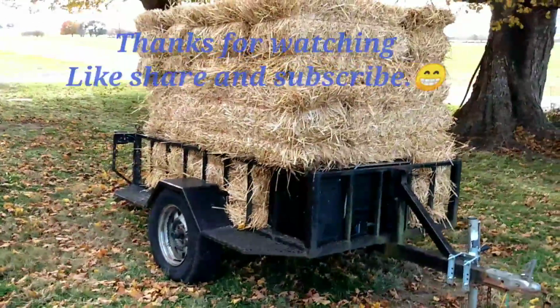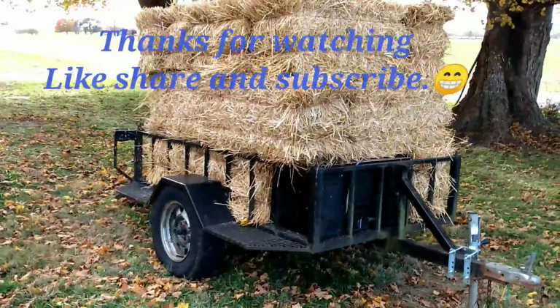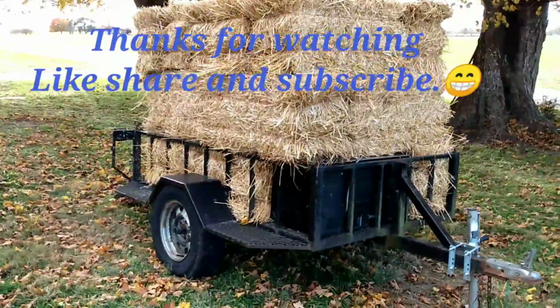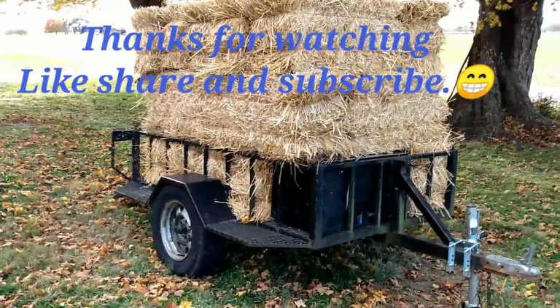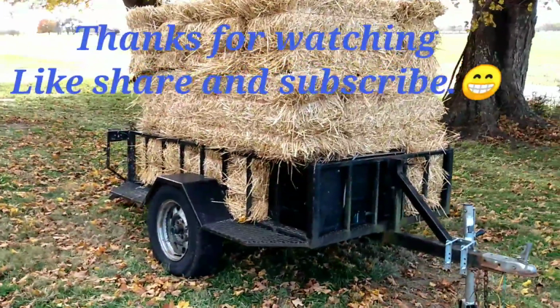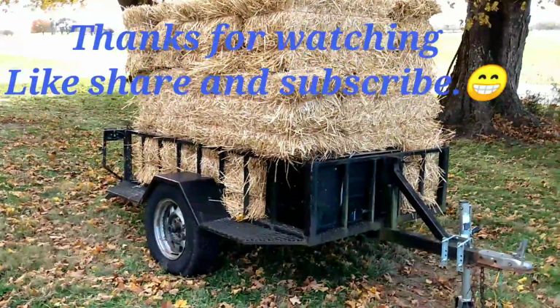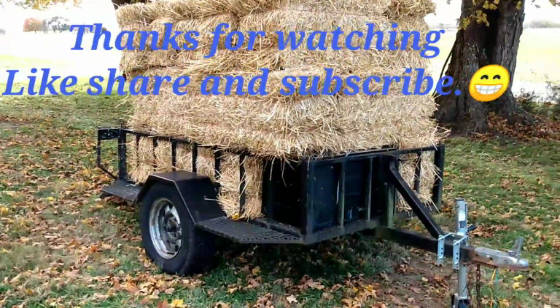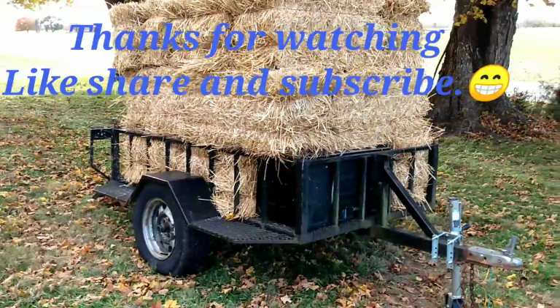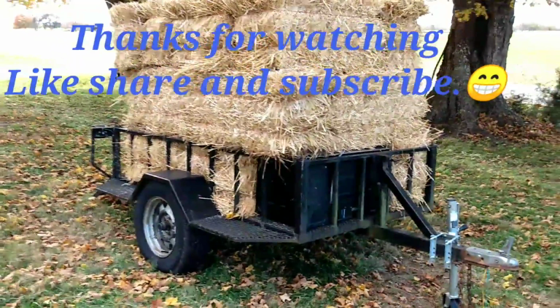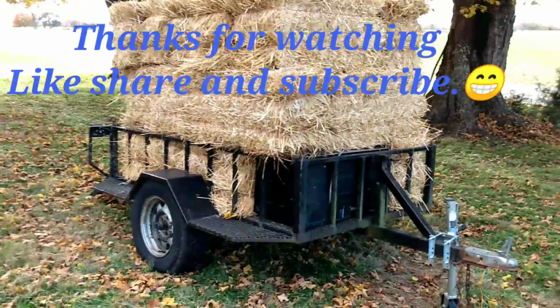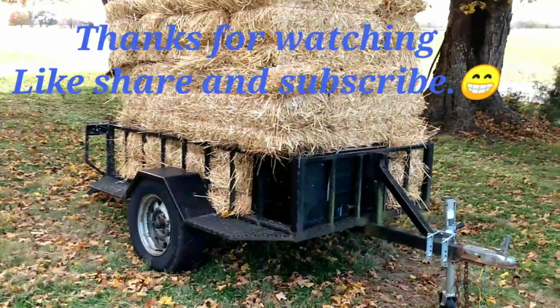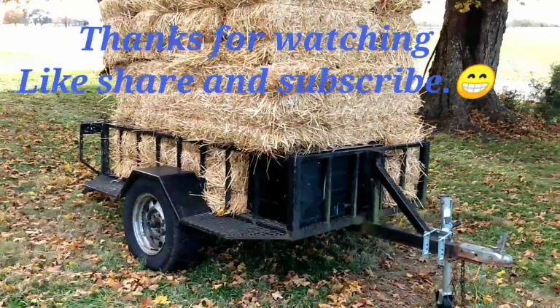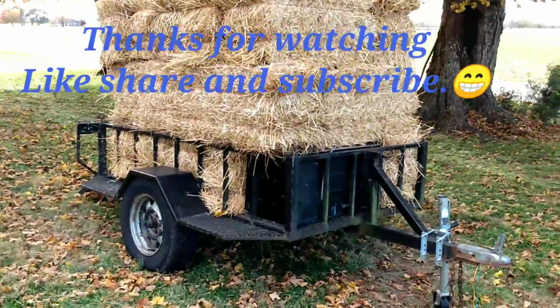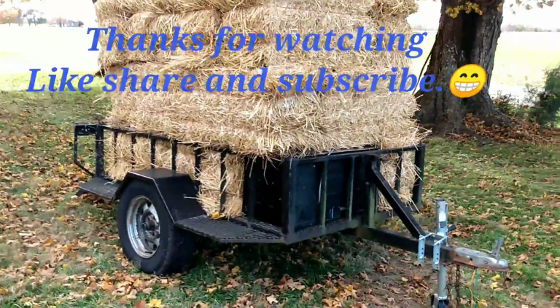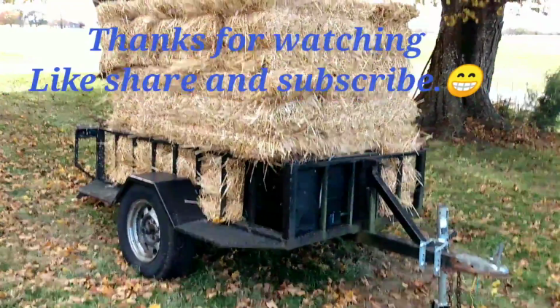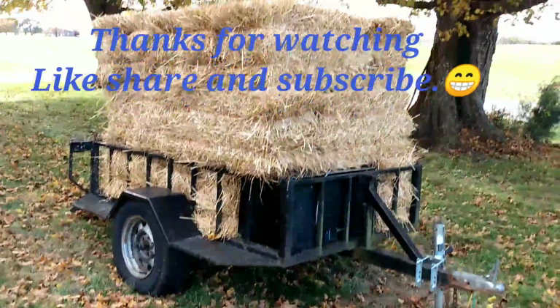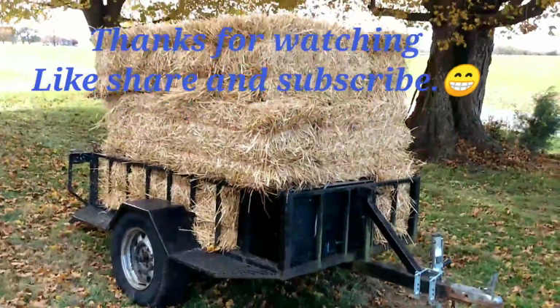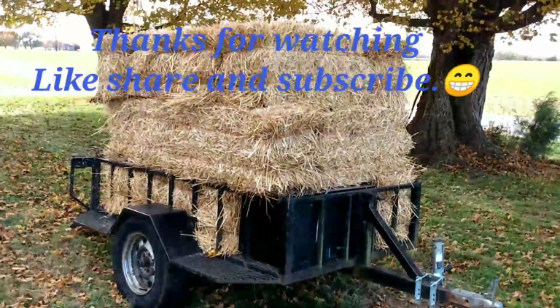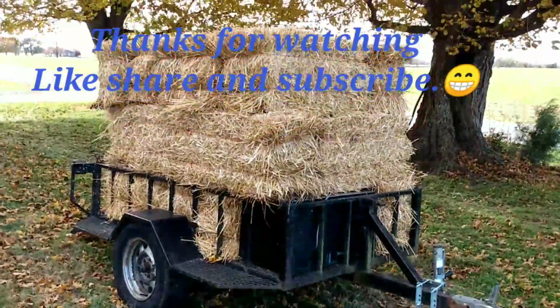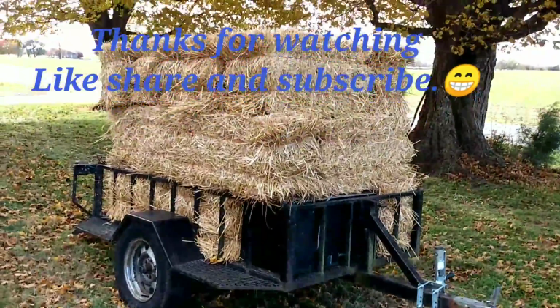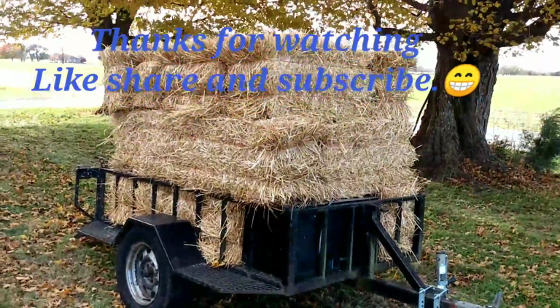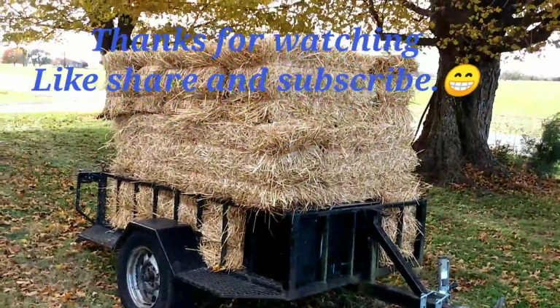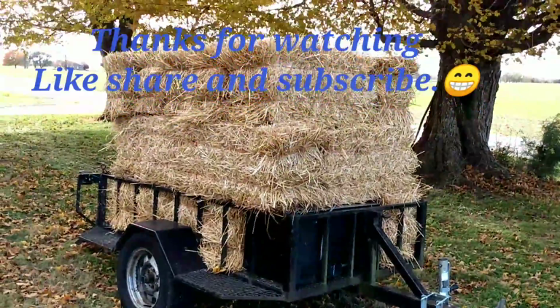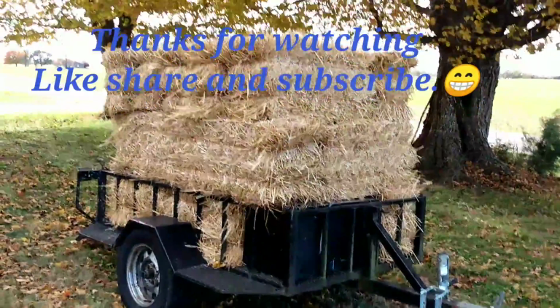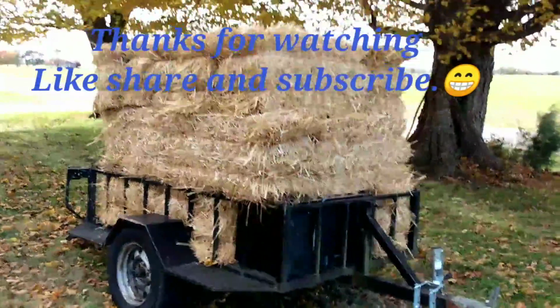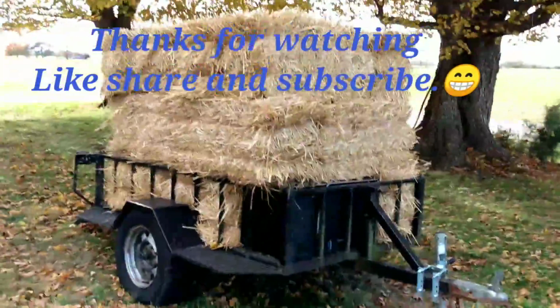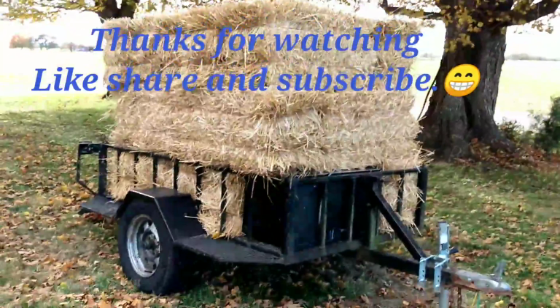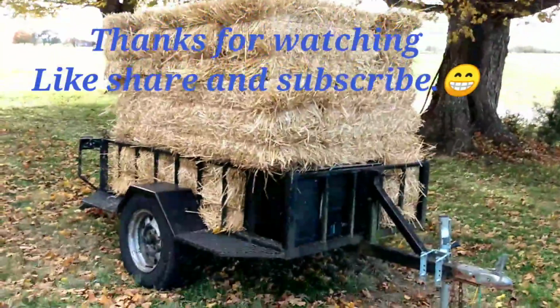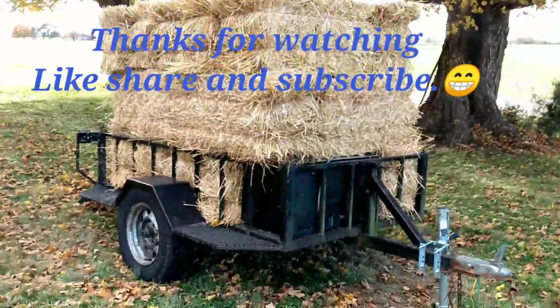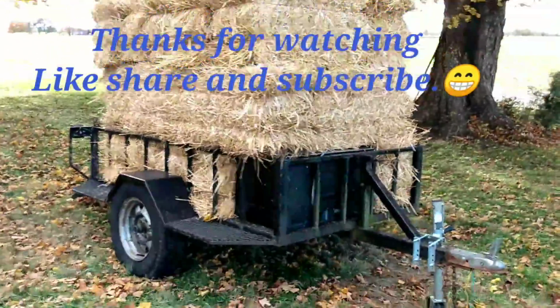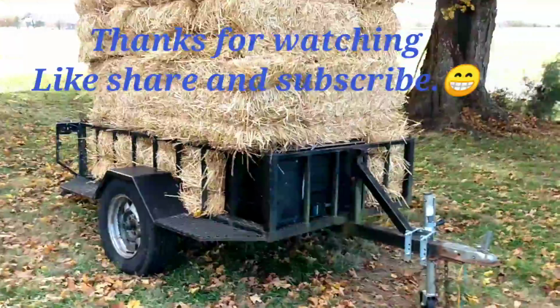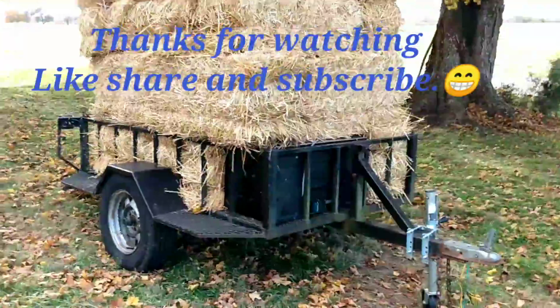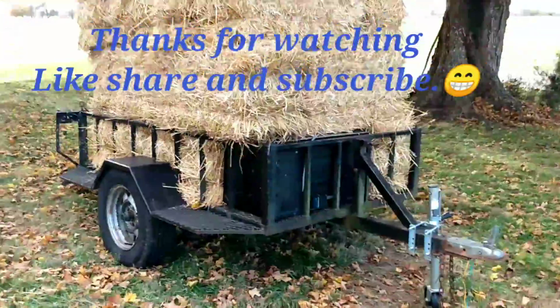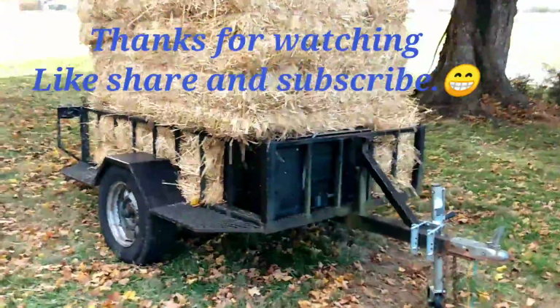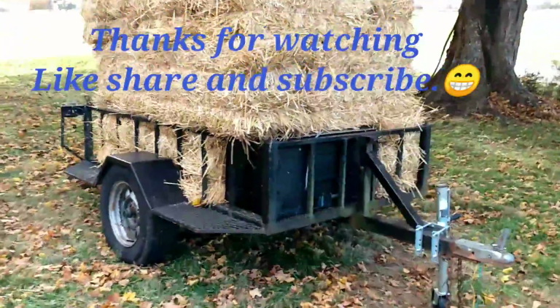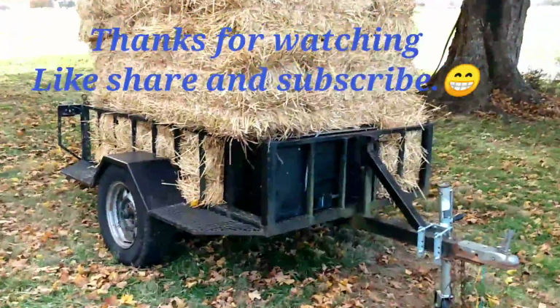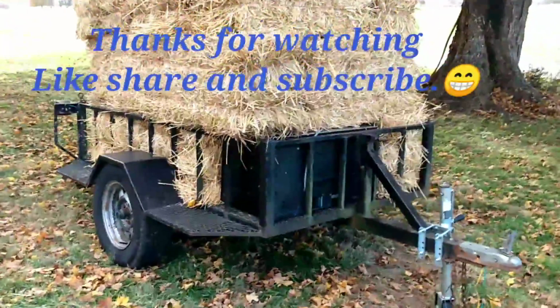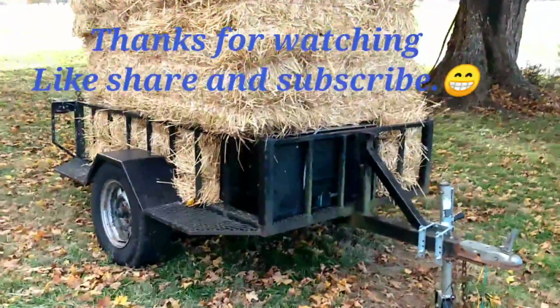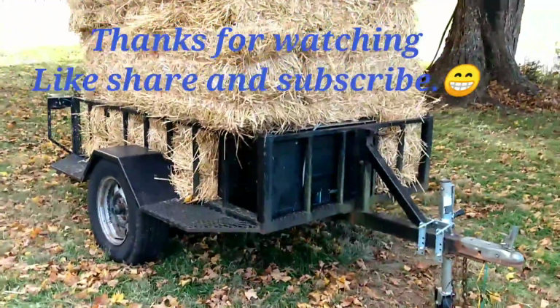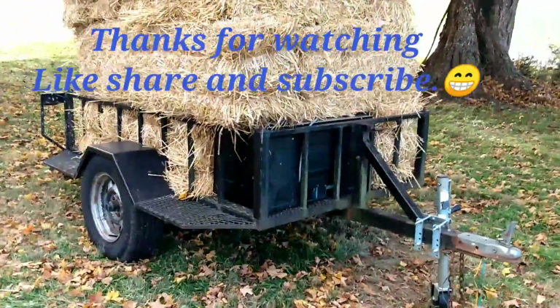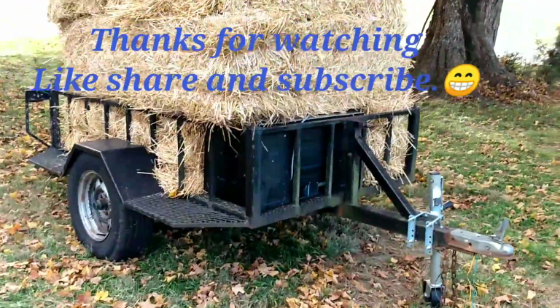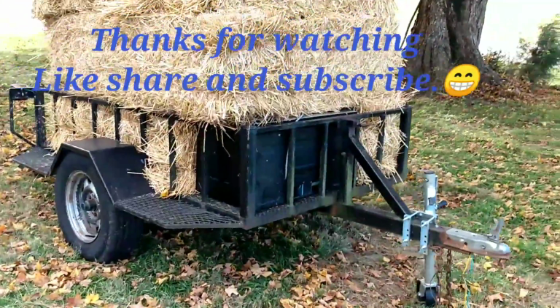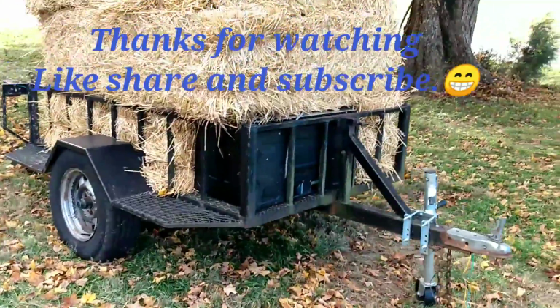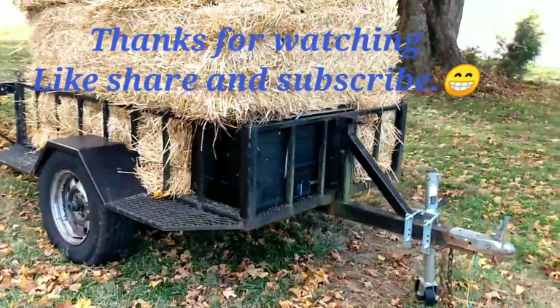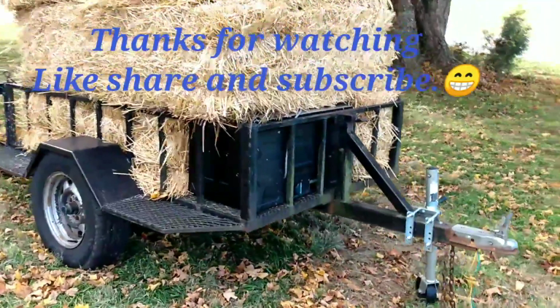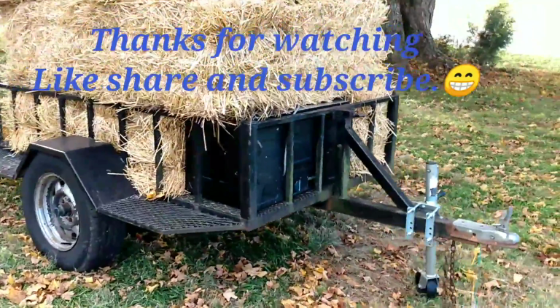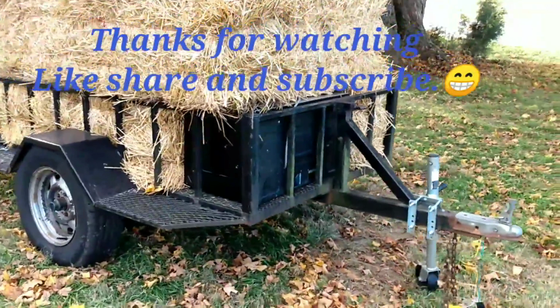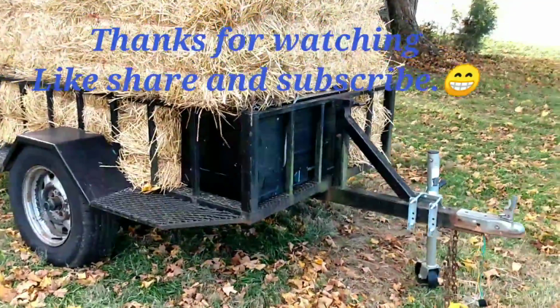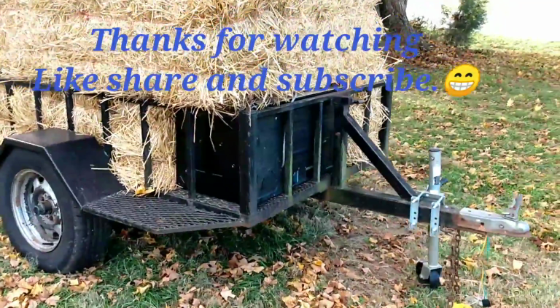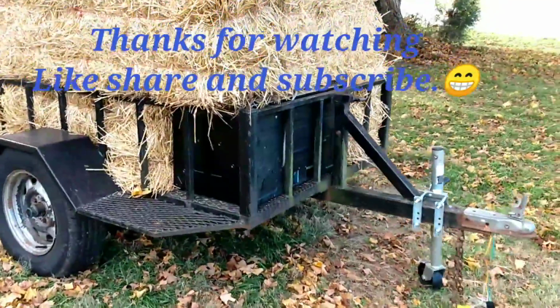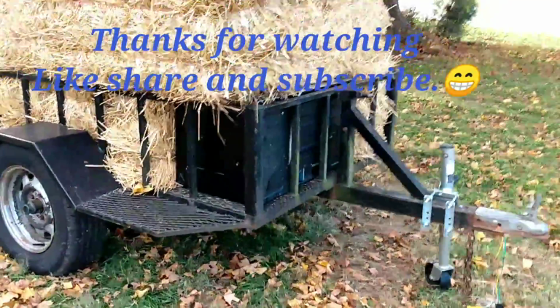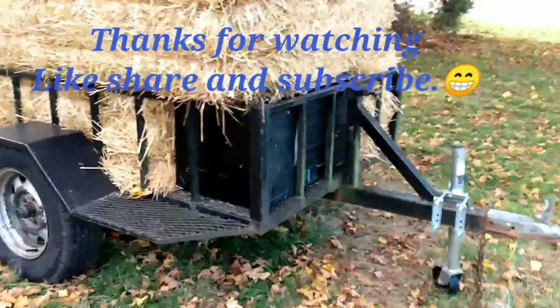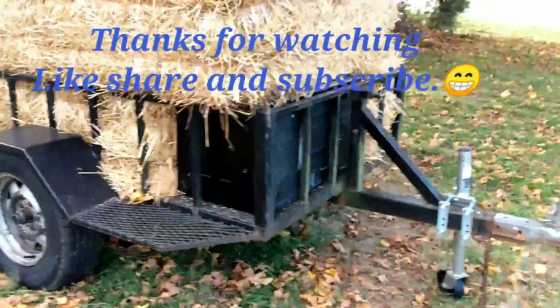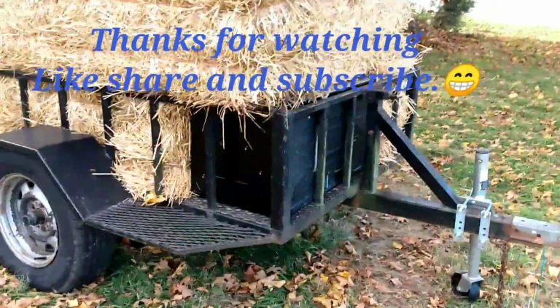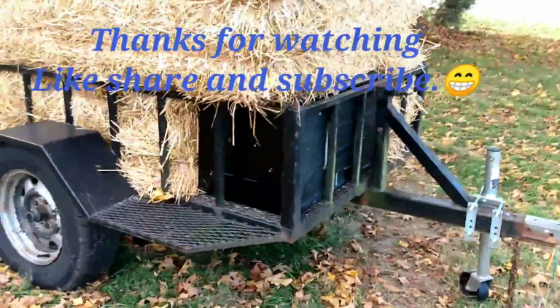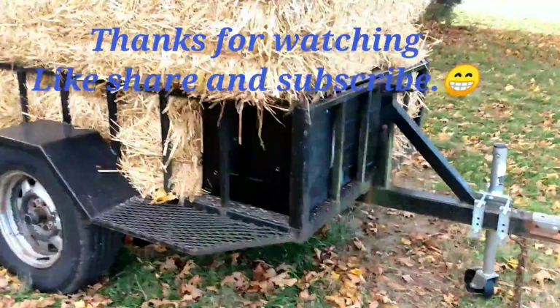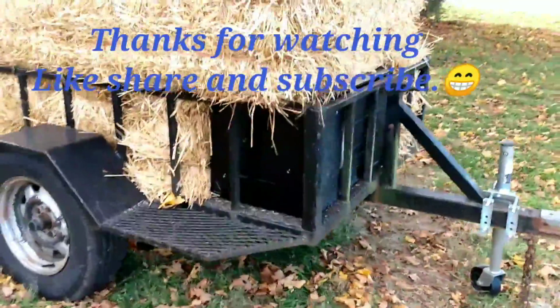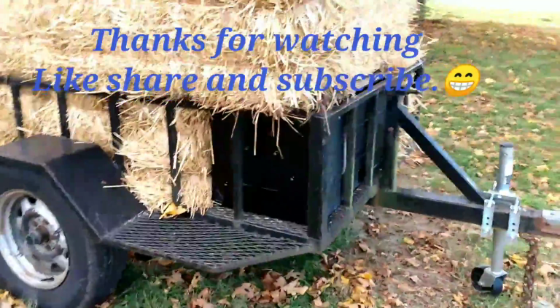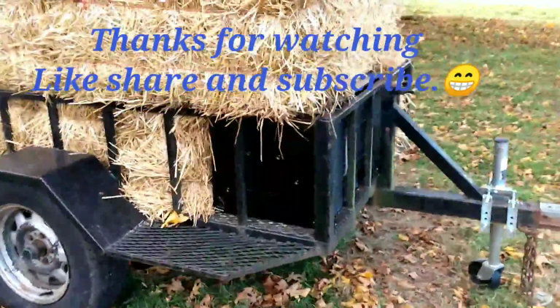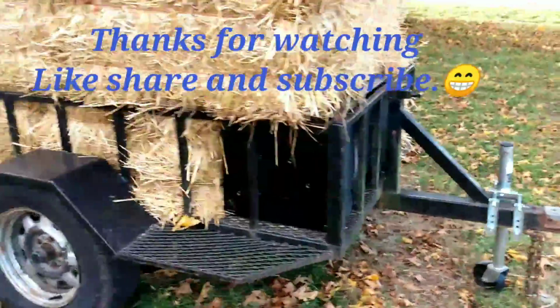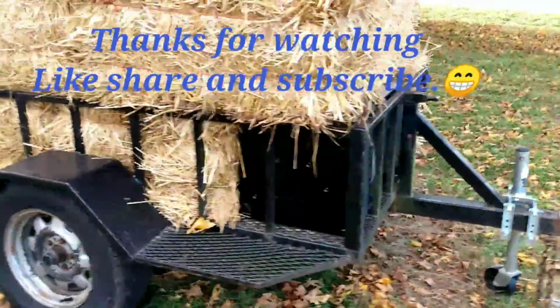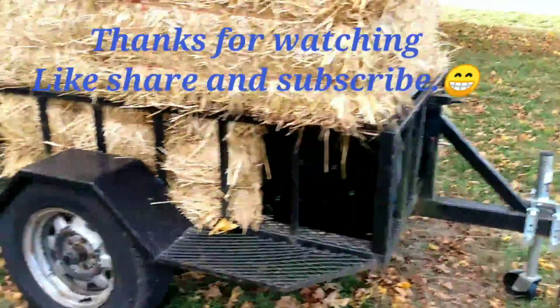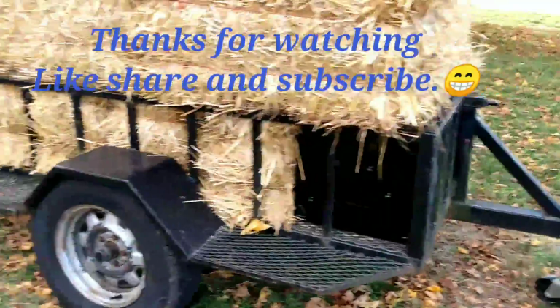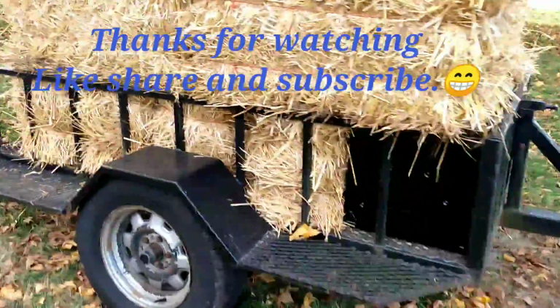I had to pick up some straw yesterday too, and I grabbed a microwave right before I went to pick the straw up, so it's on the trailer underneath.